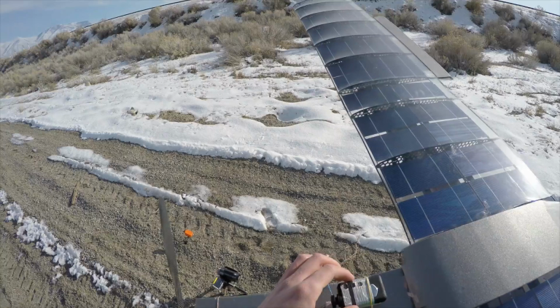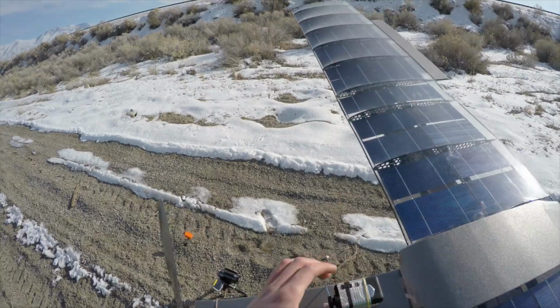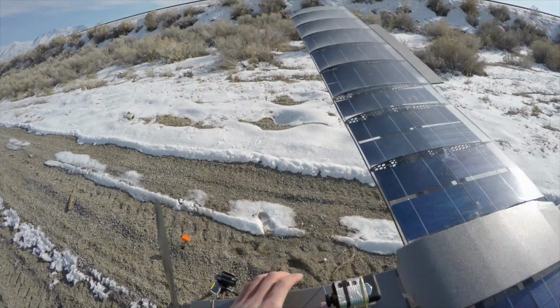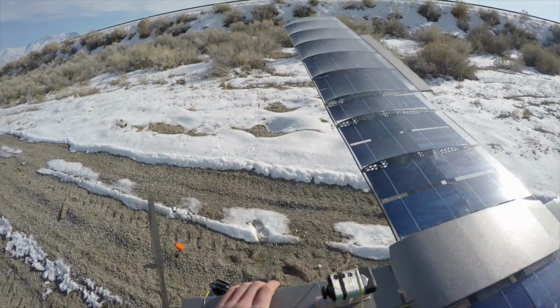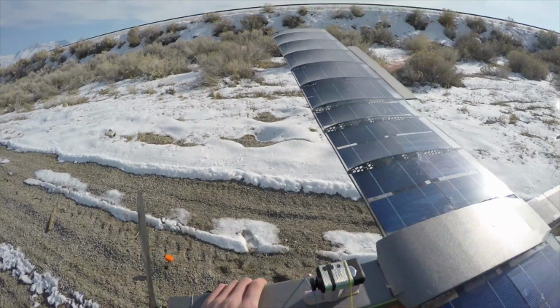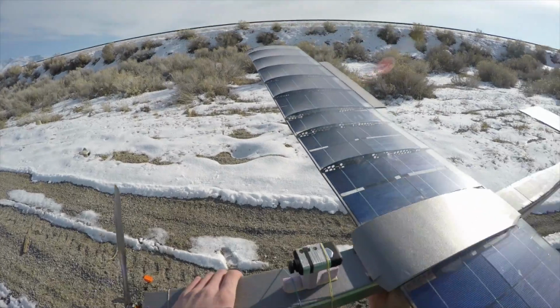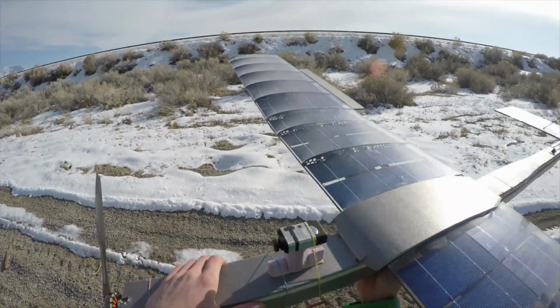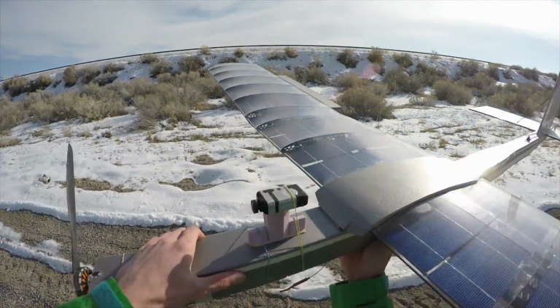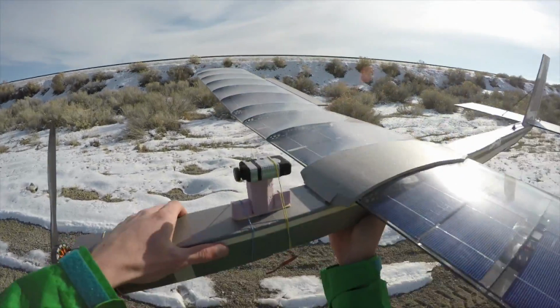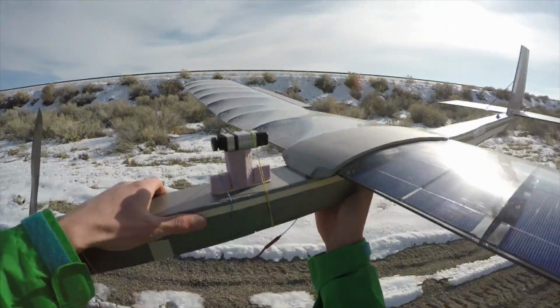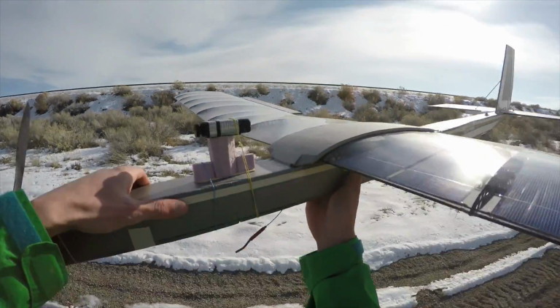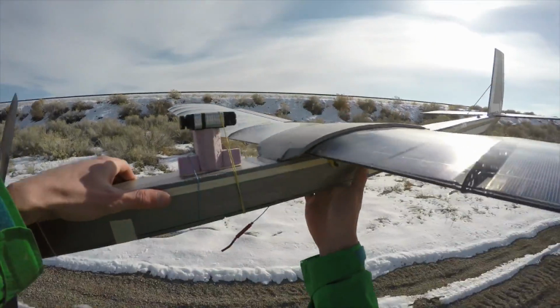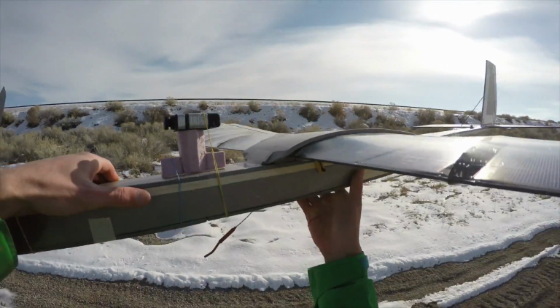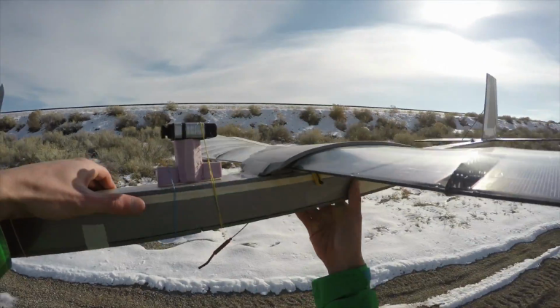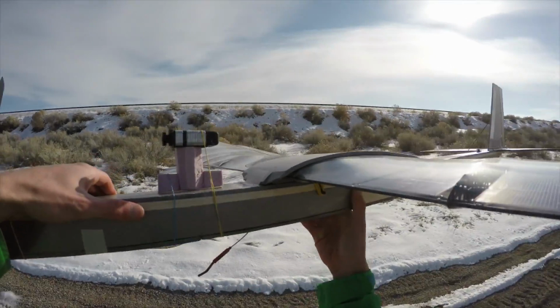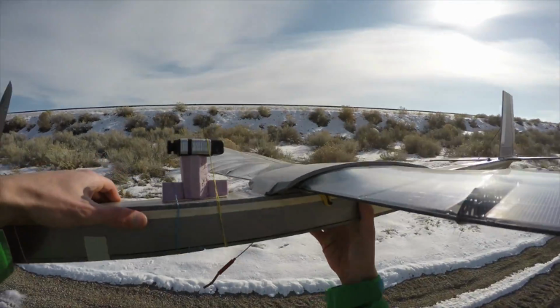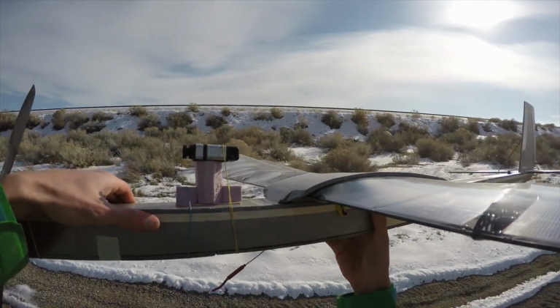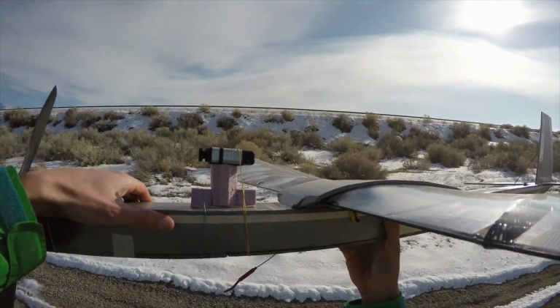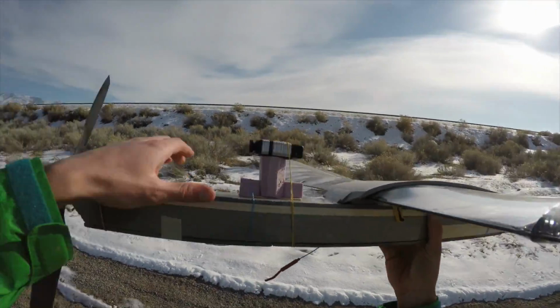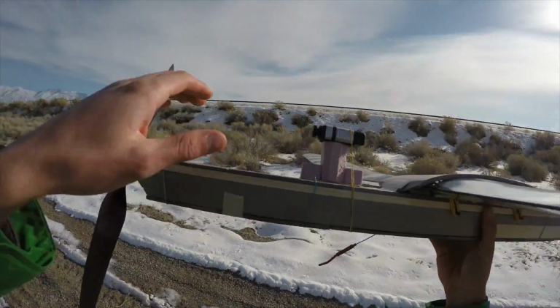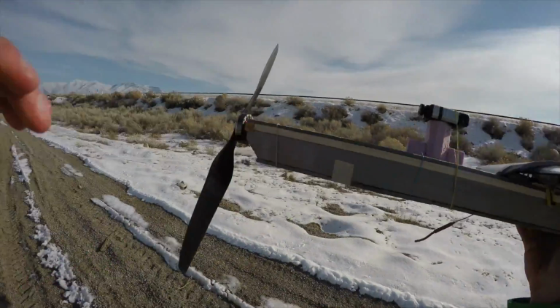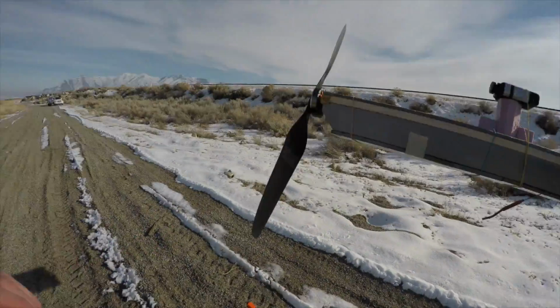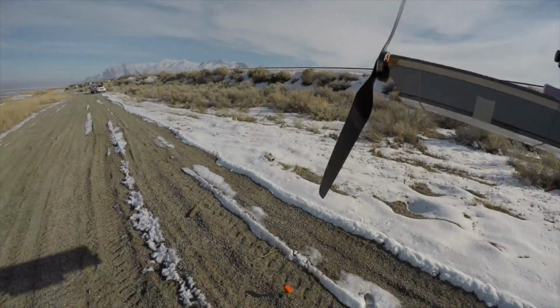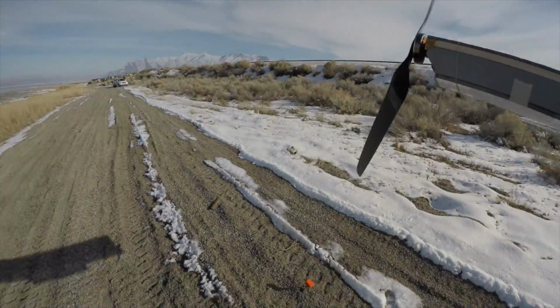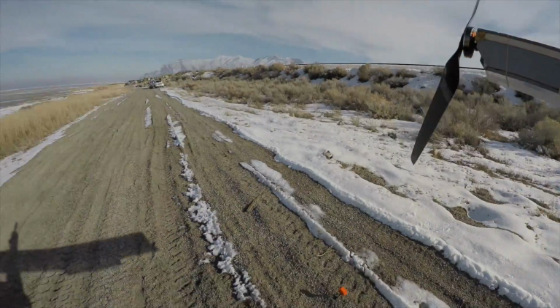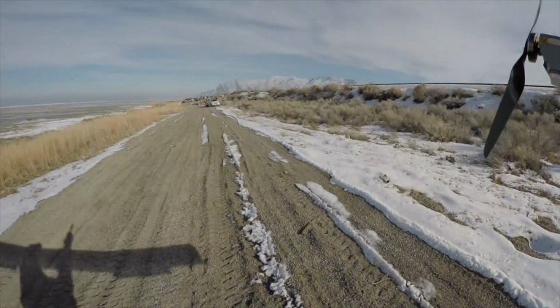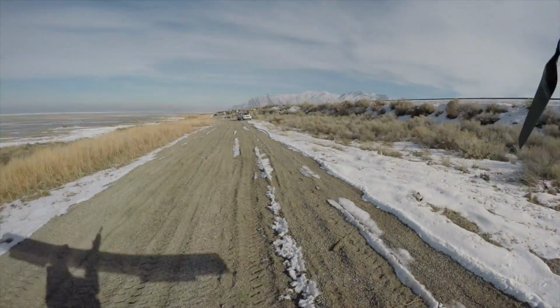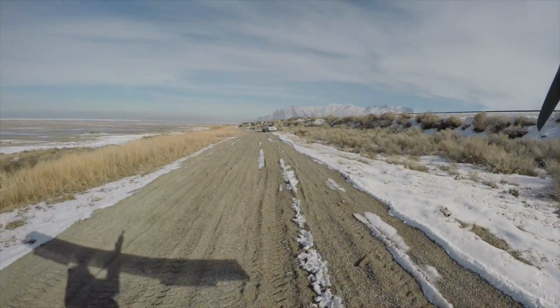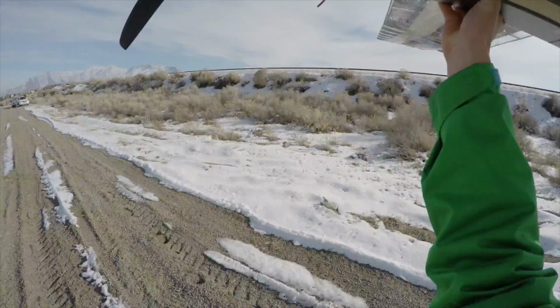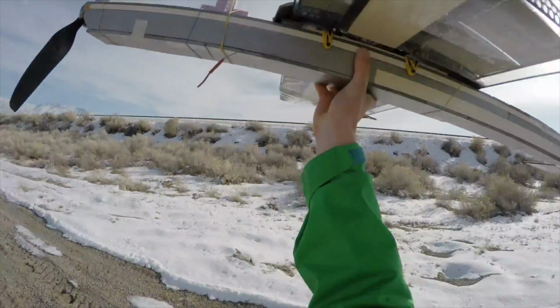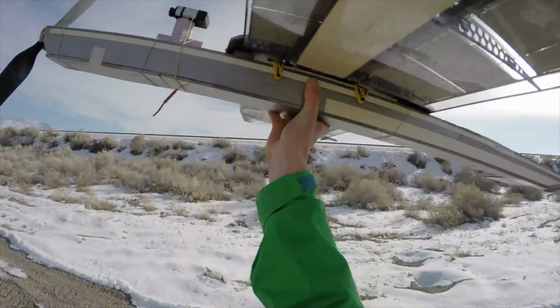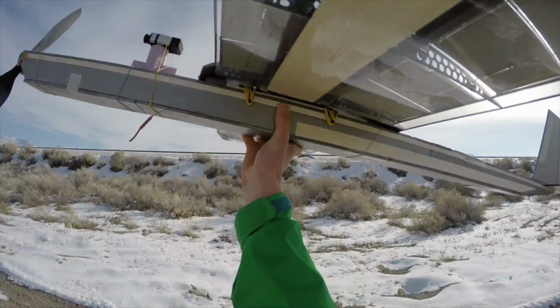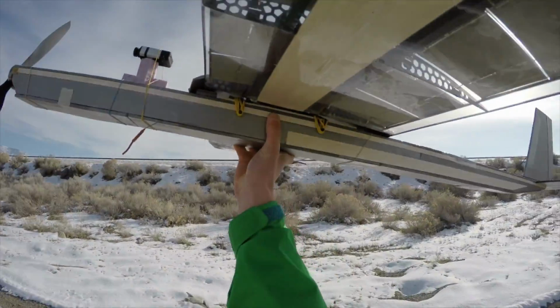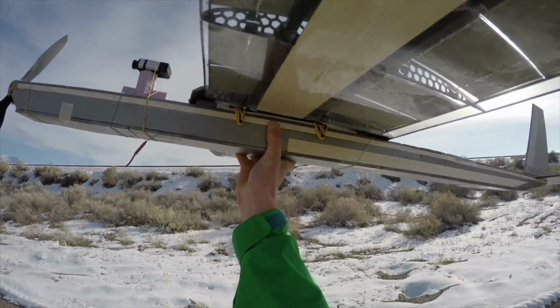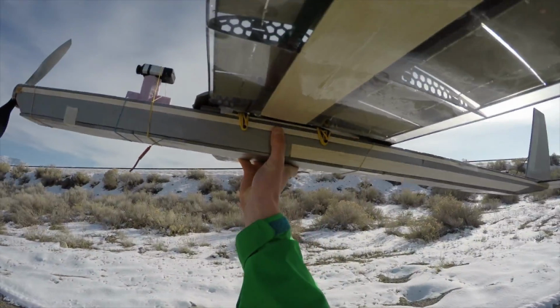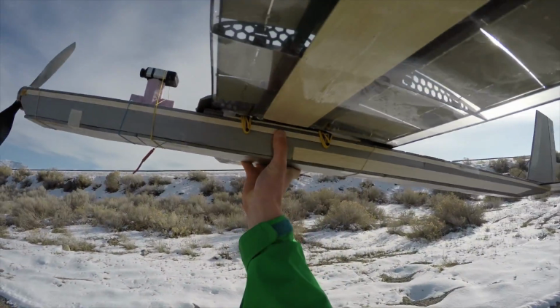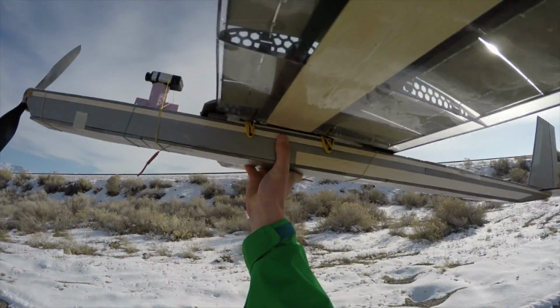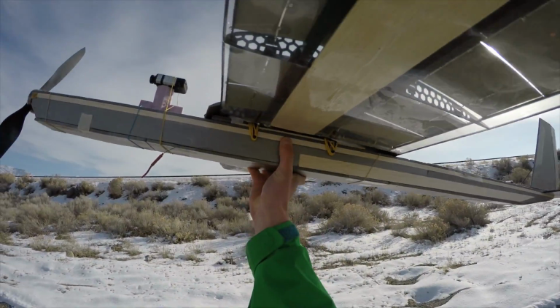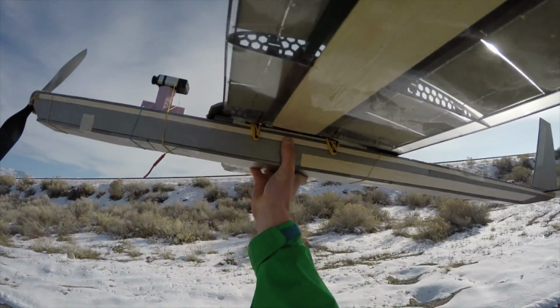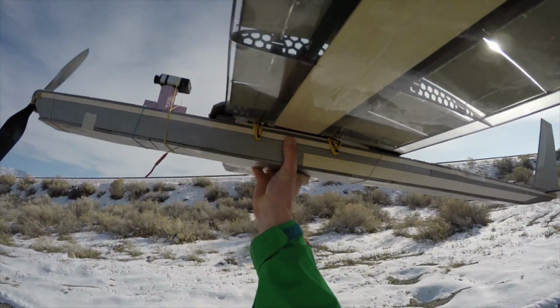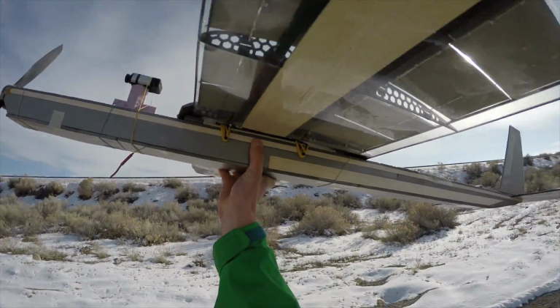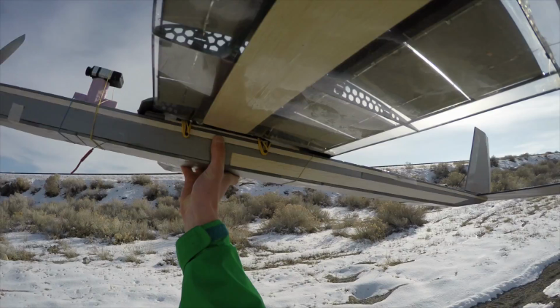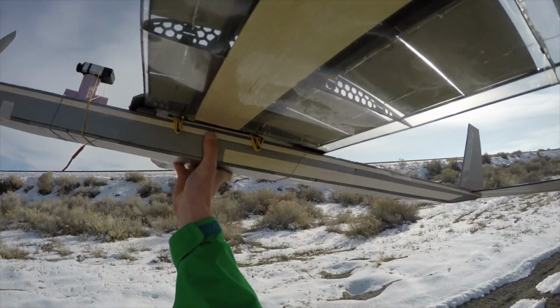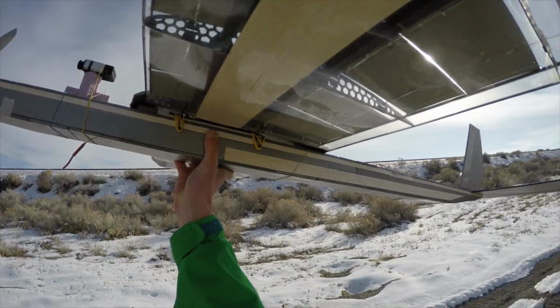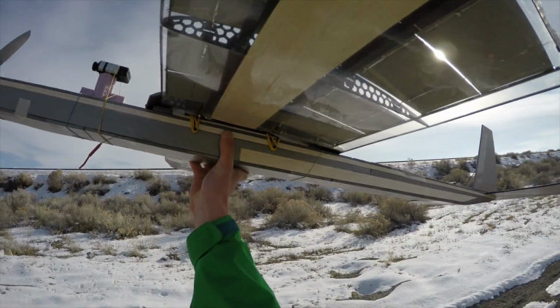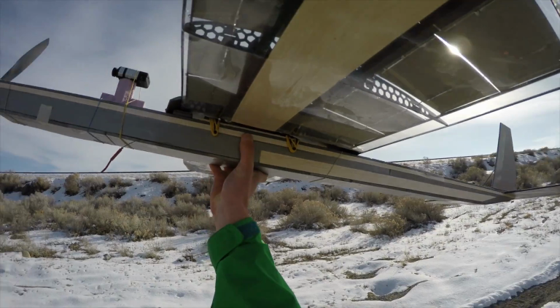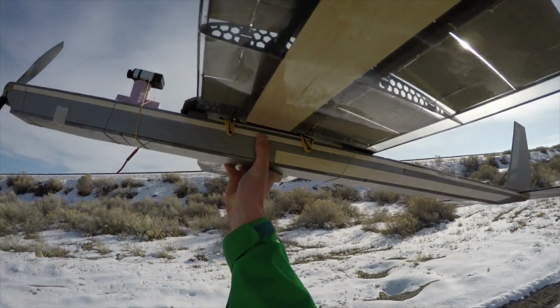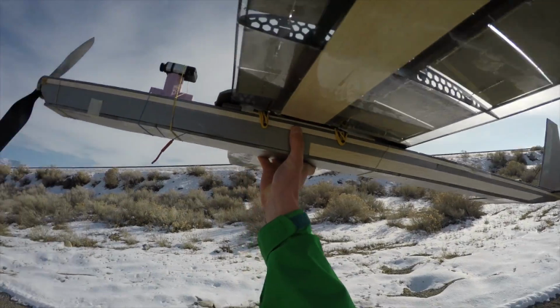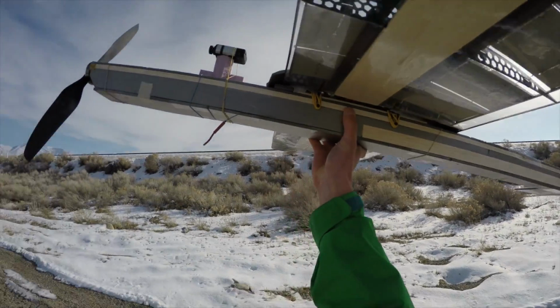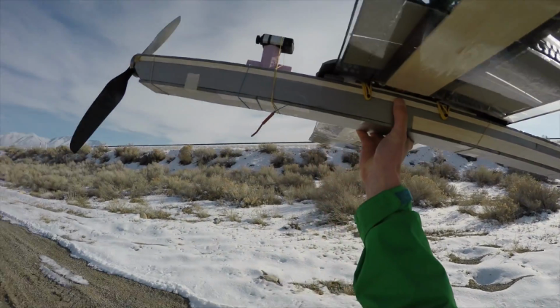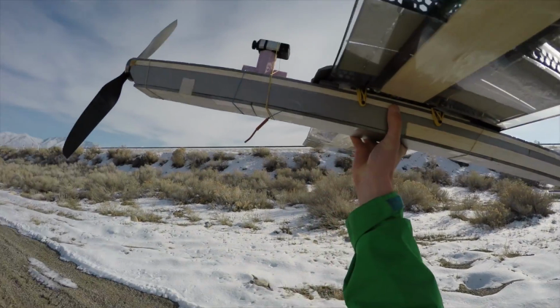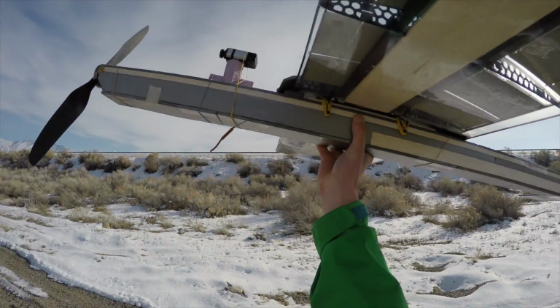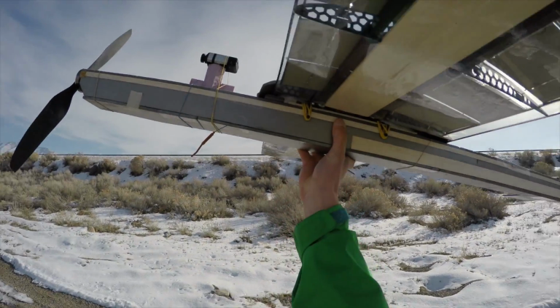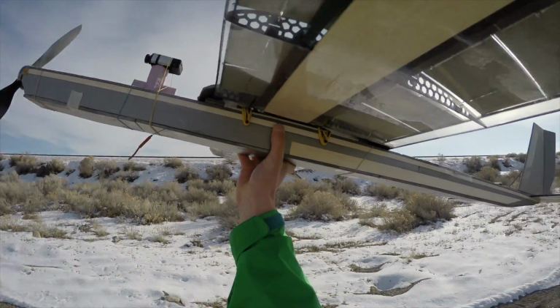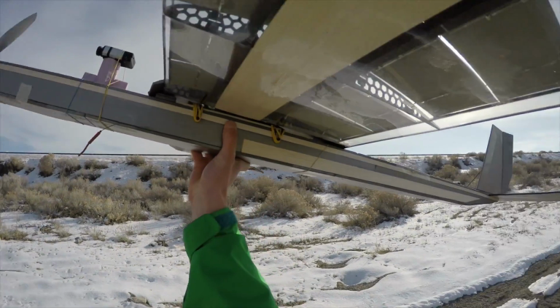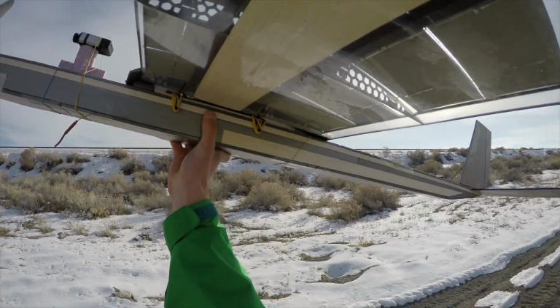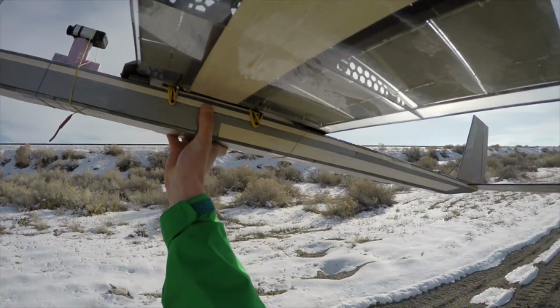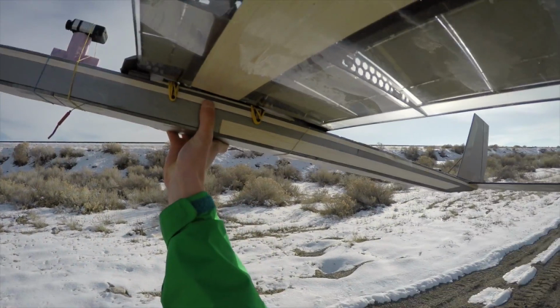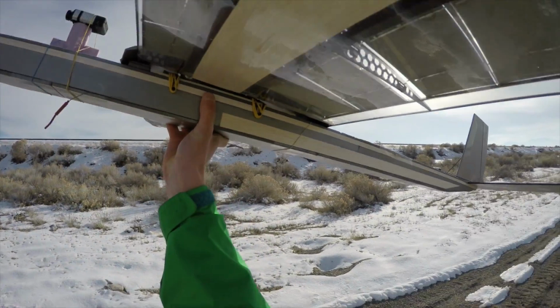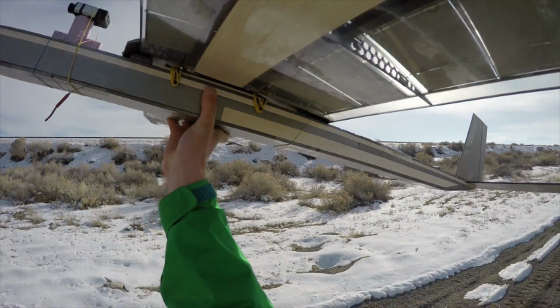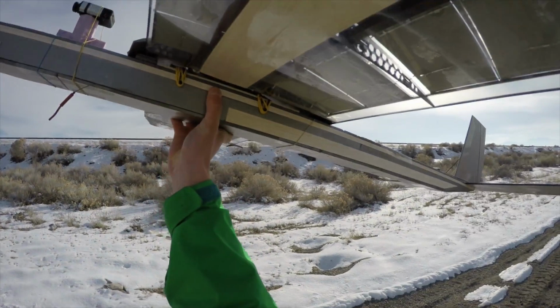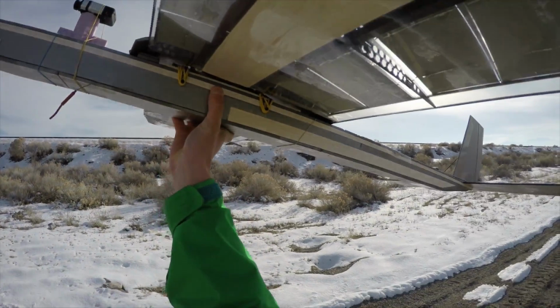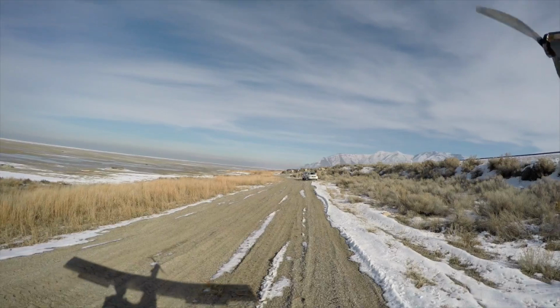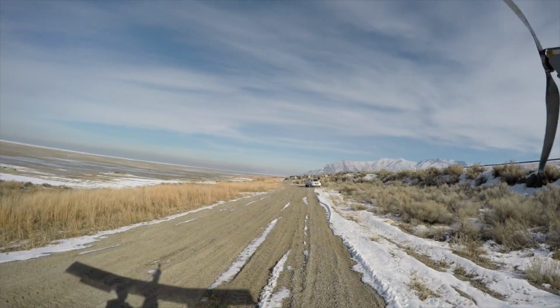I decided to go with a 3000mAh 4S LiPo, which is pretty small for a plane of this size, but I was trying to cut down on the weight to make up for the heavy wings.